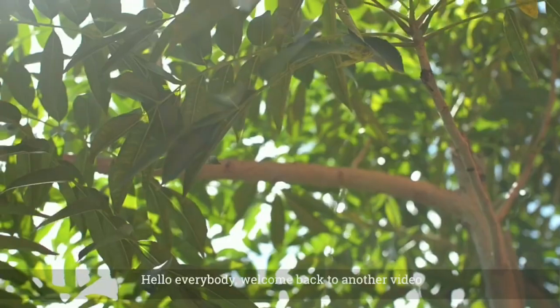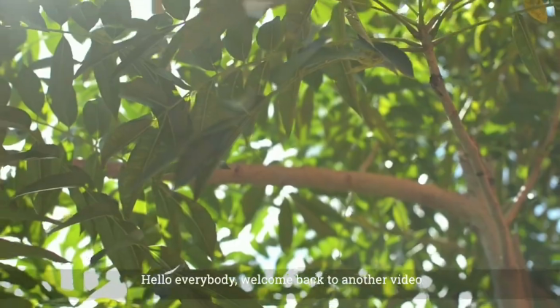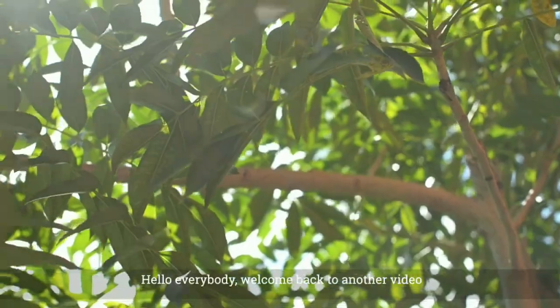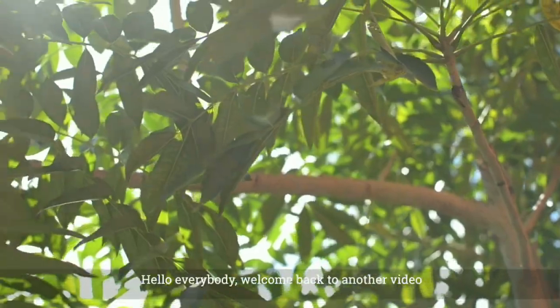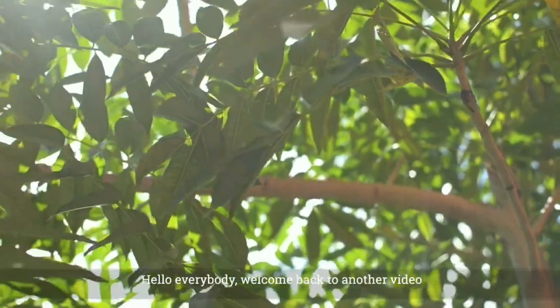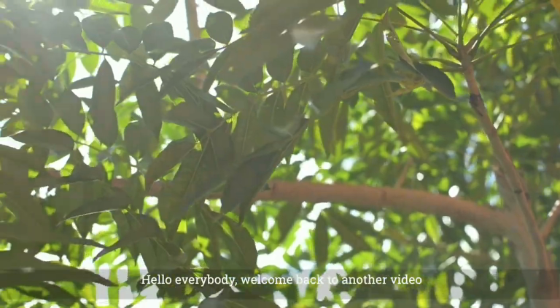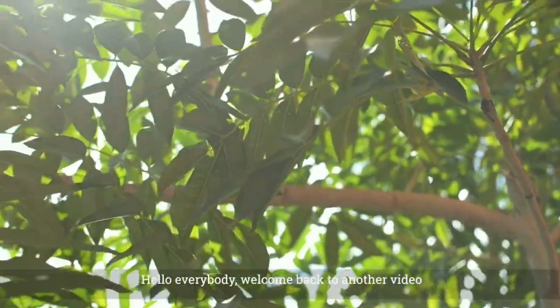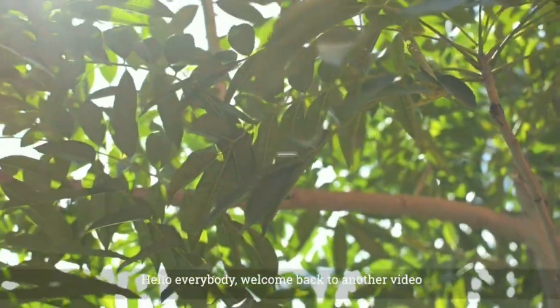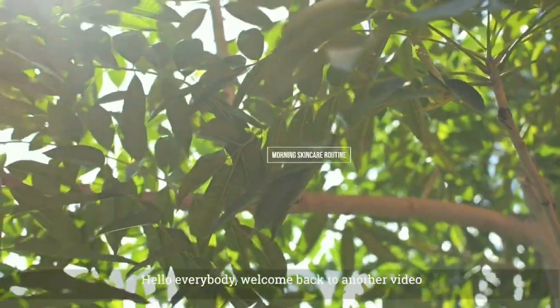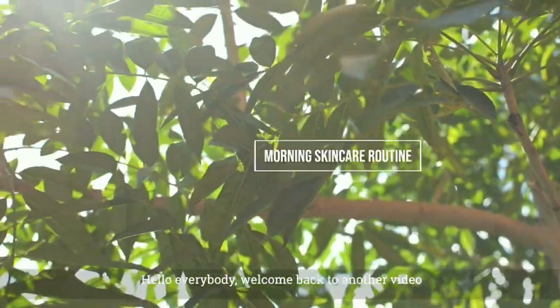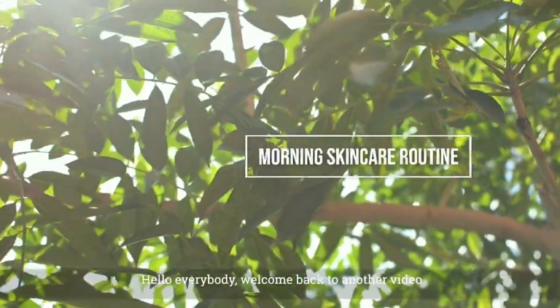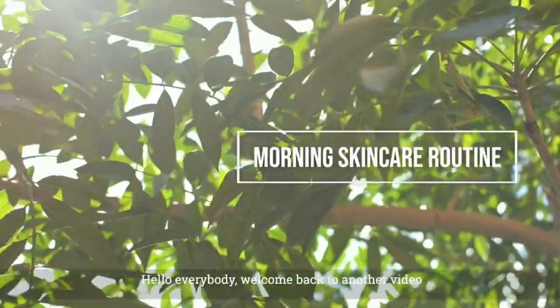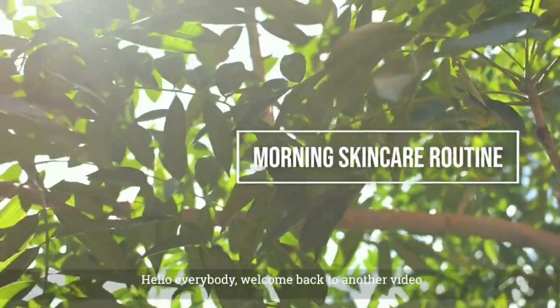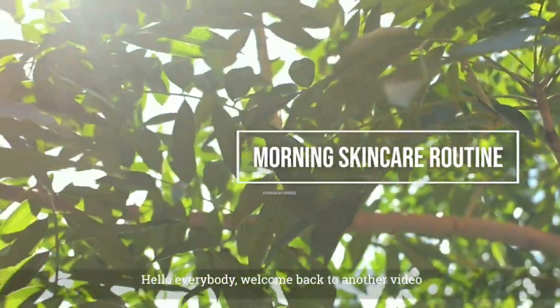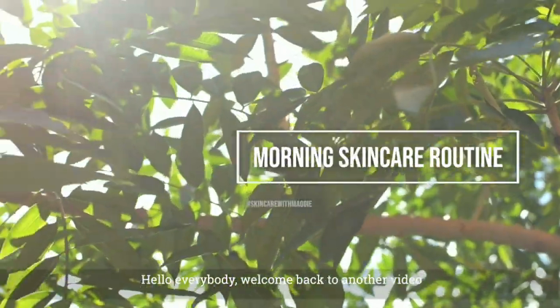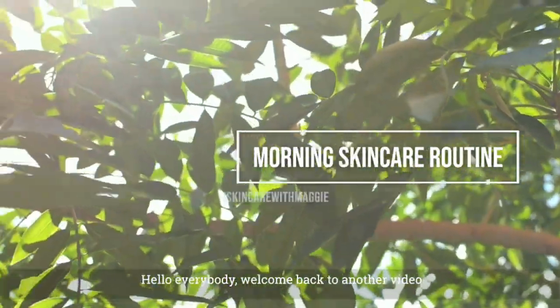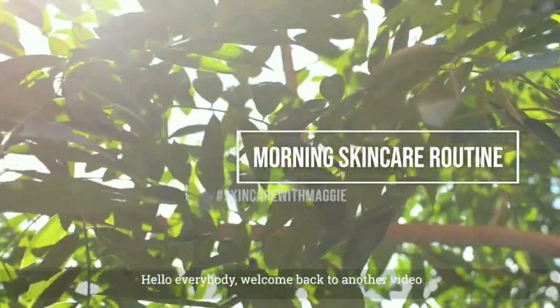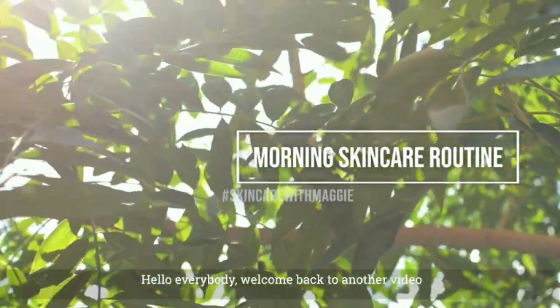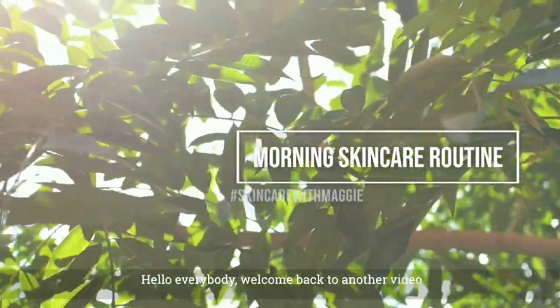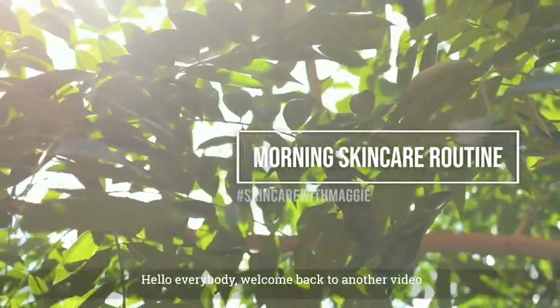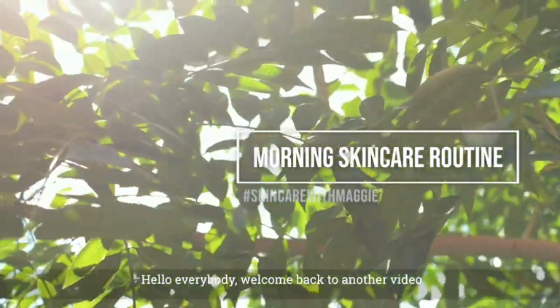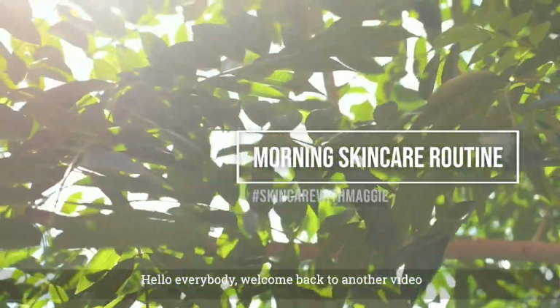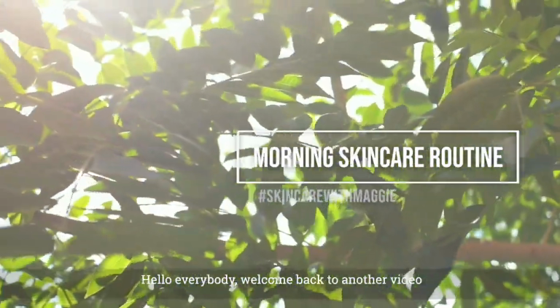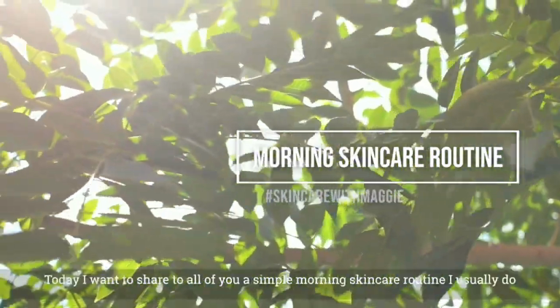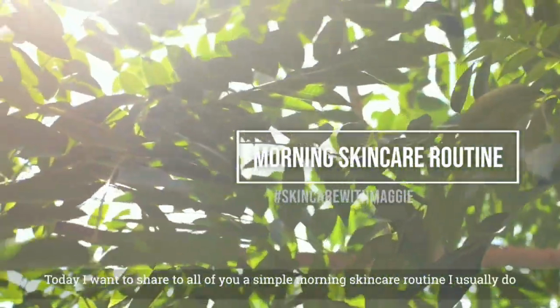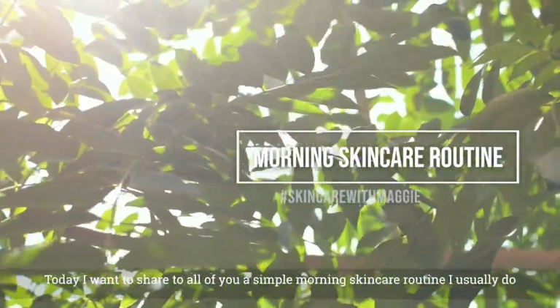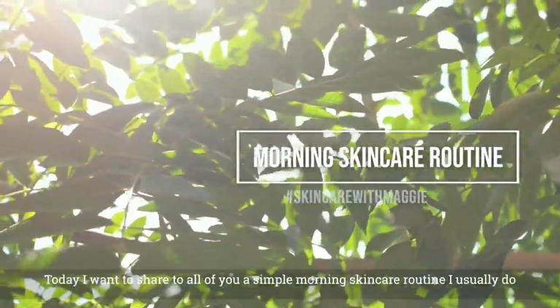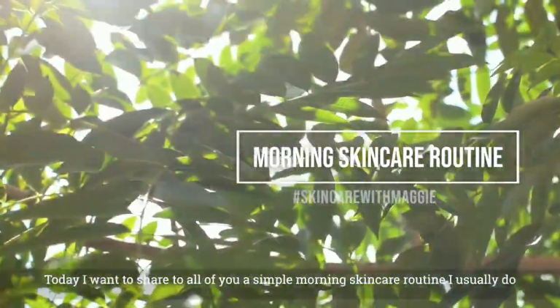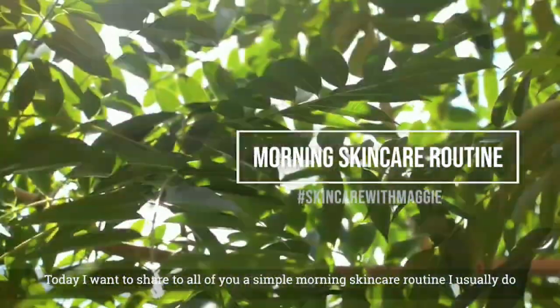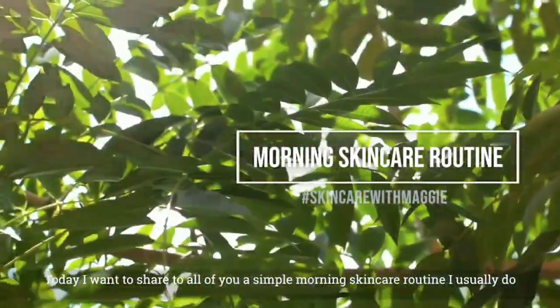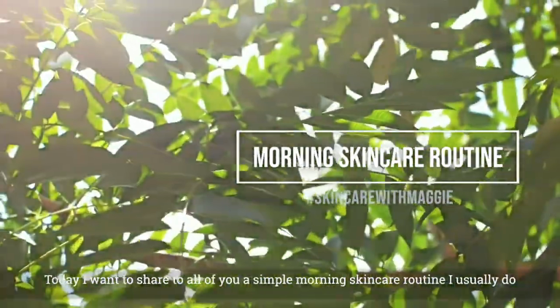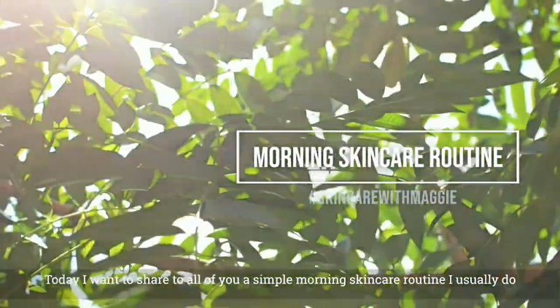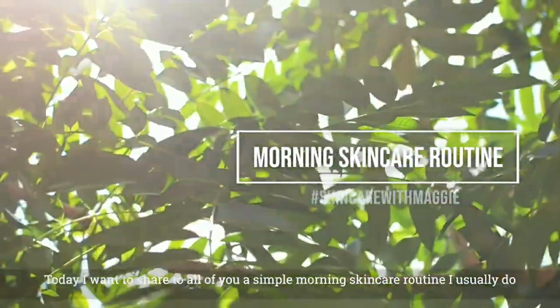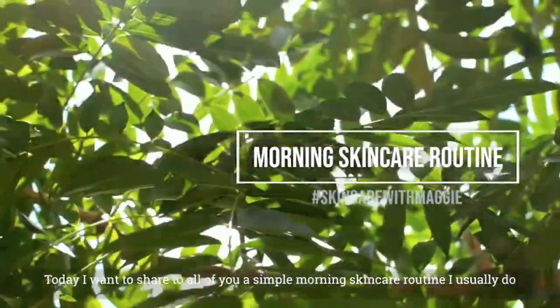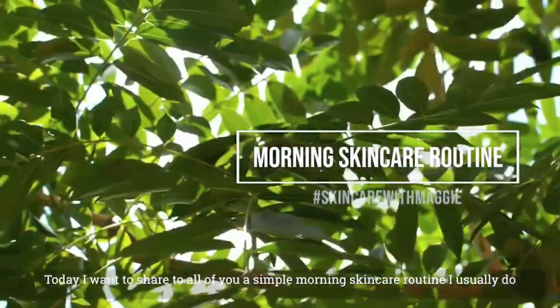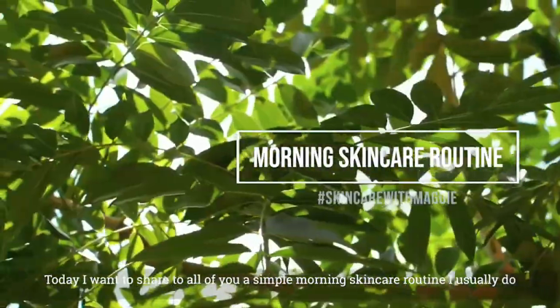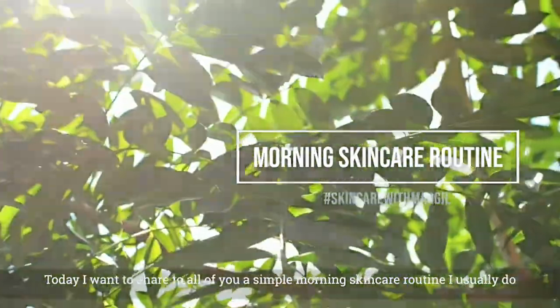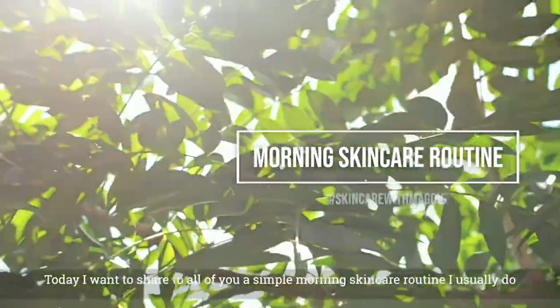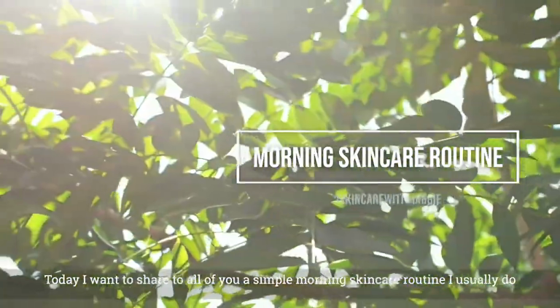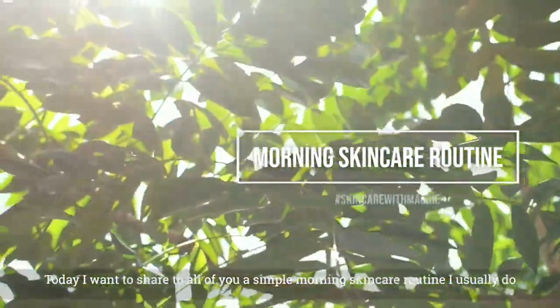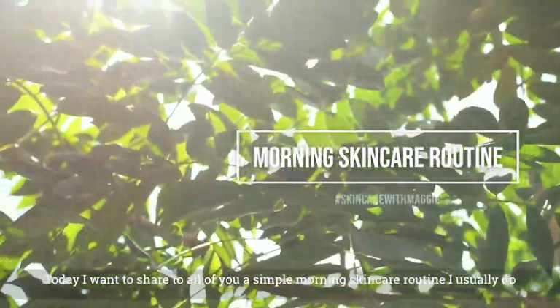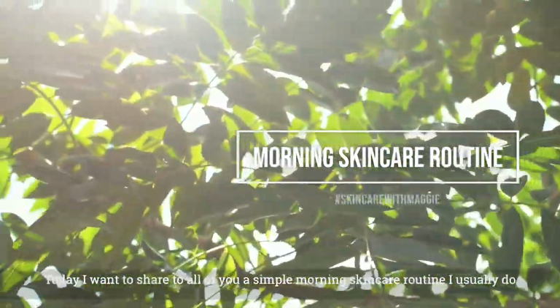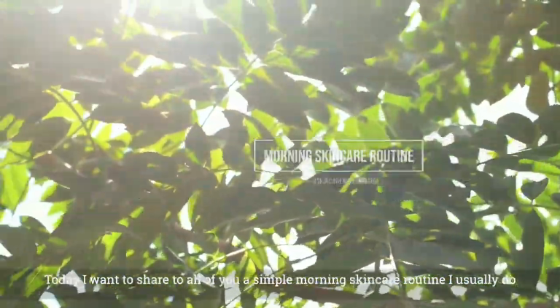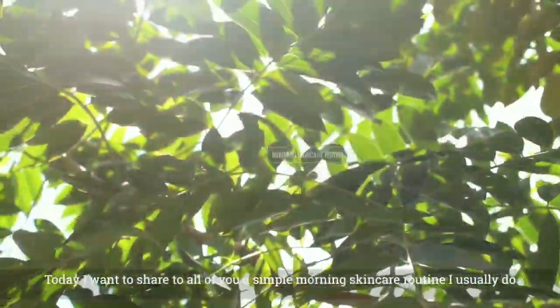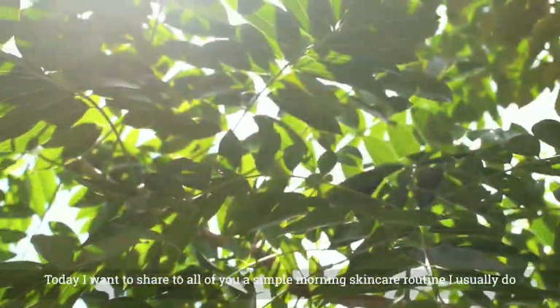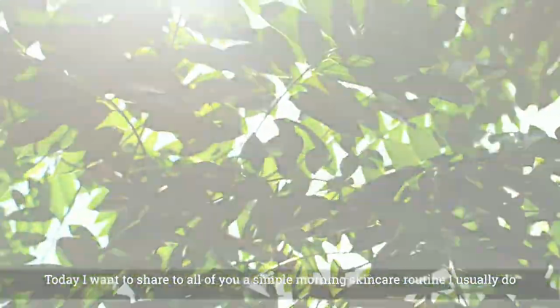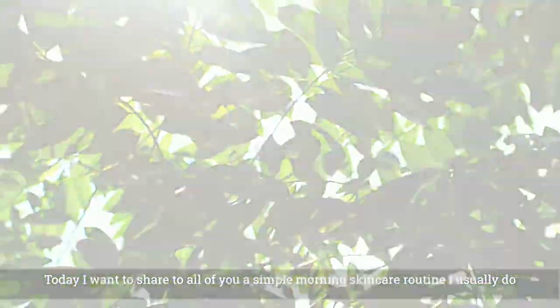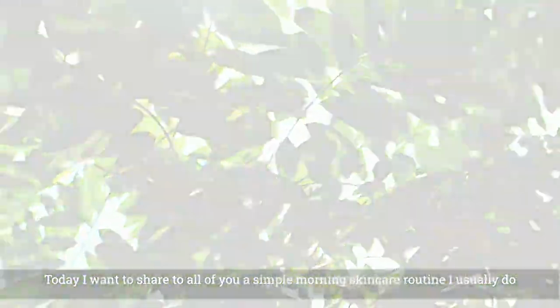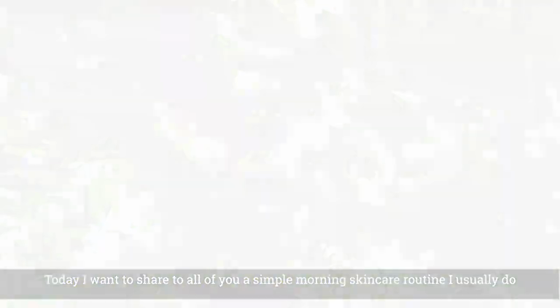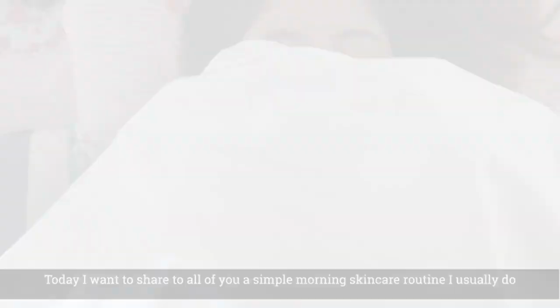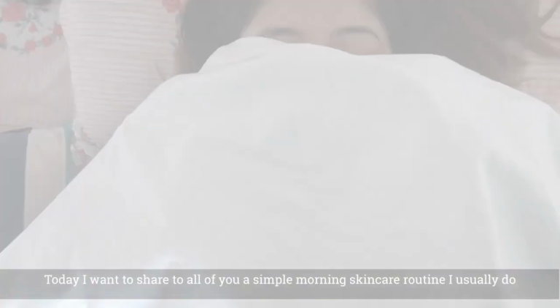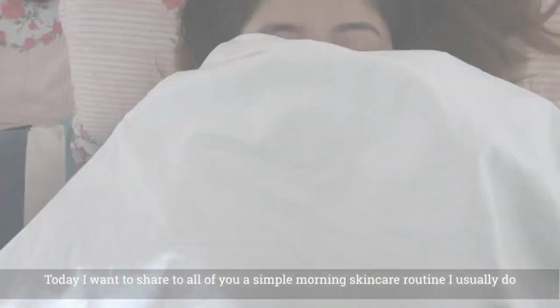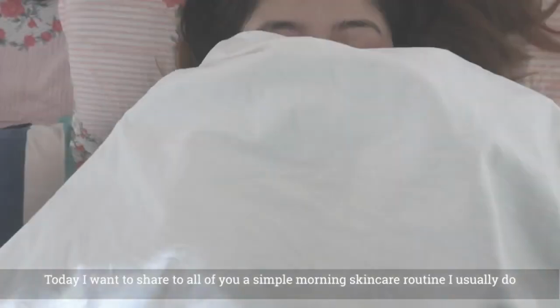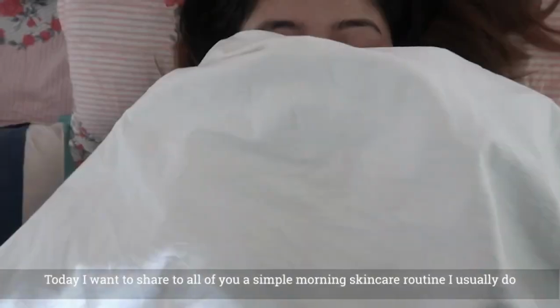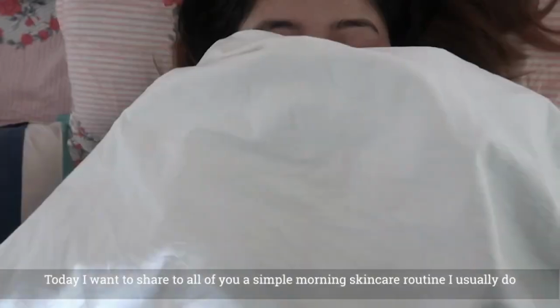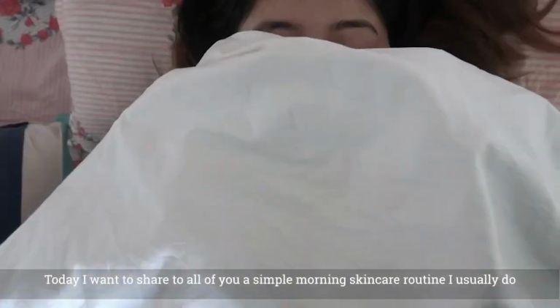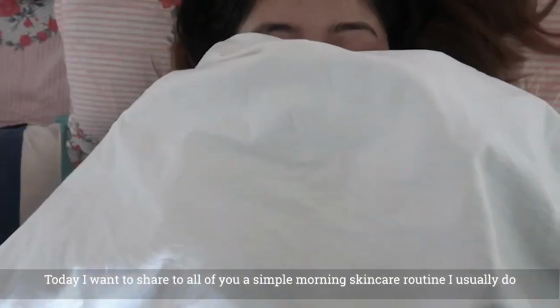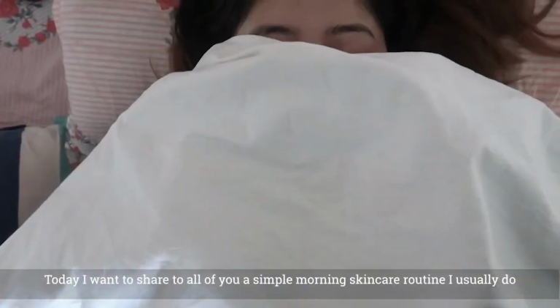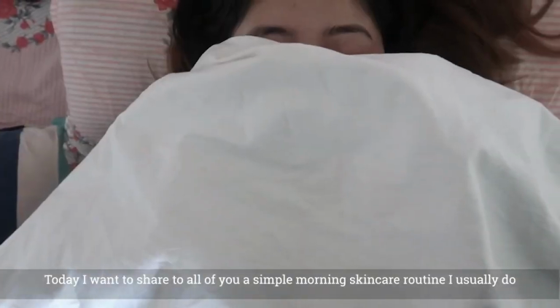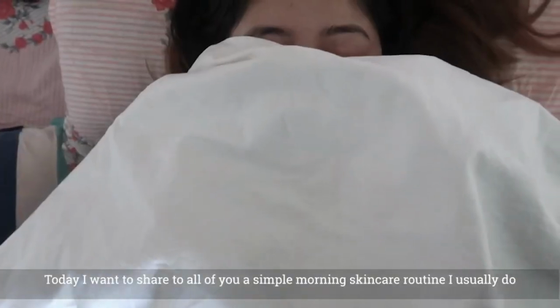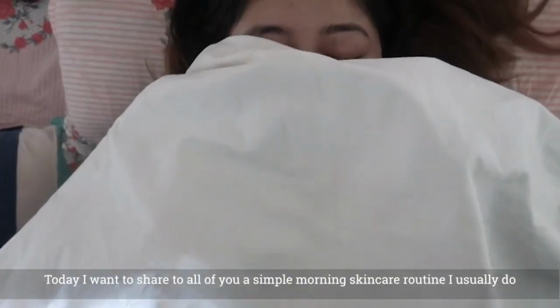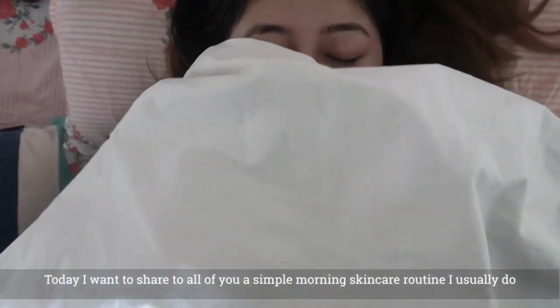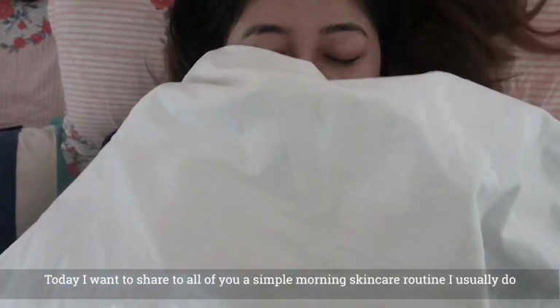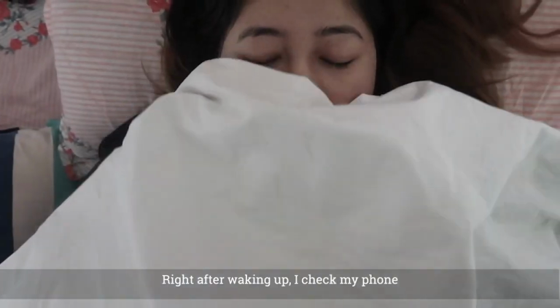Hello everybody, welcome back to another video. I am going to share my routine — a good morning skincare routine.